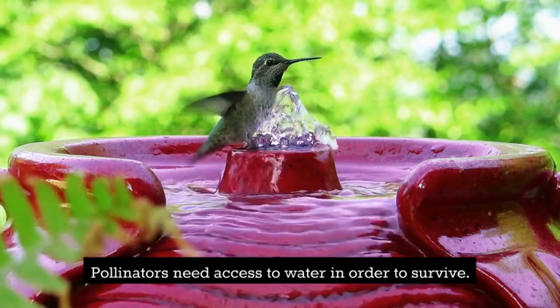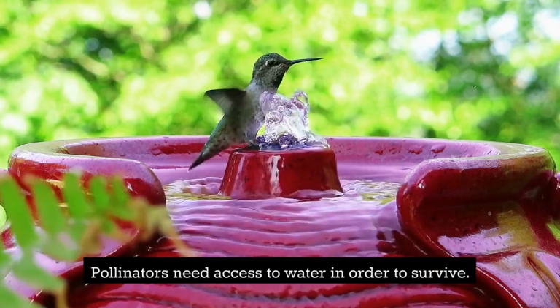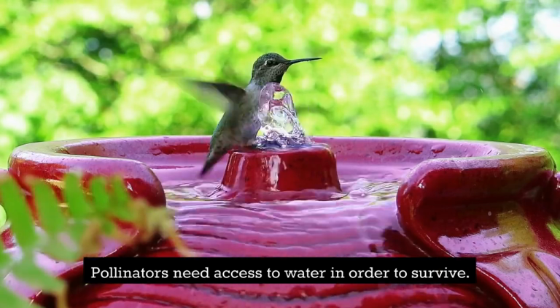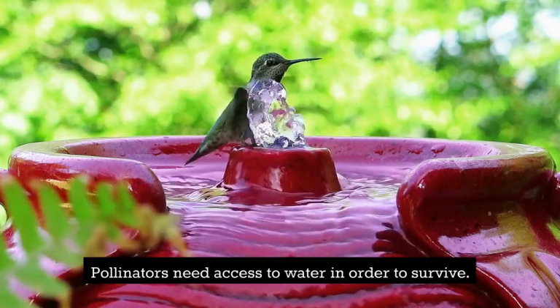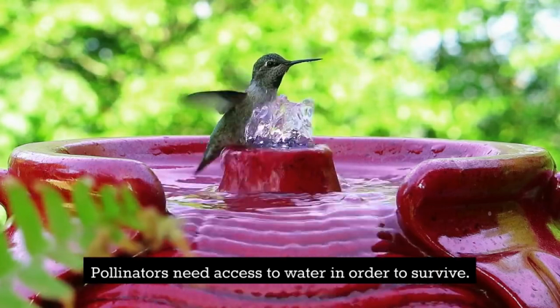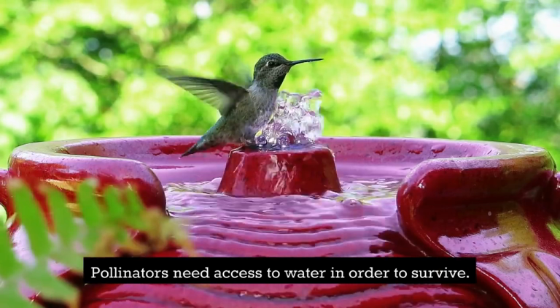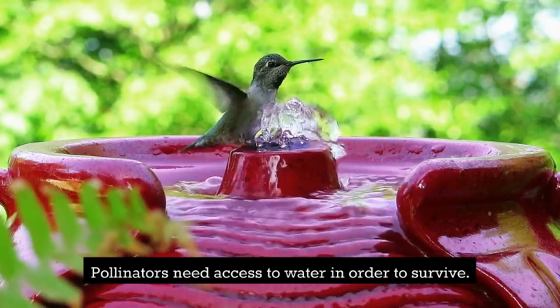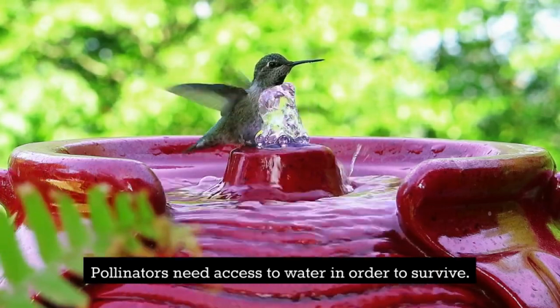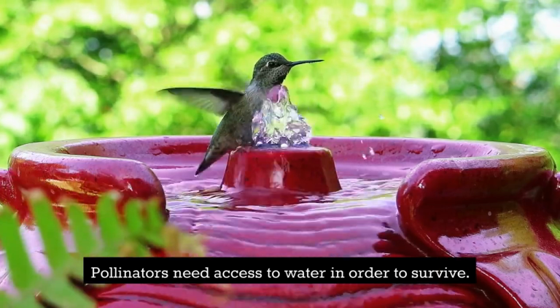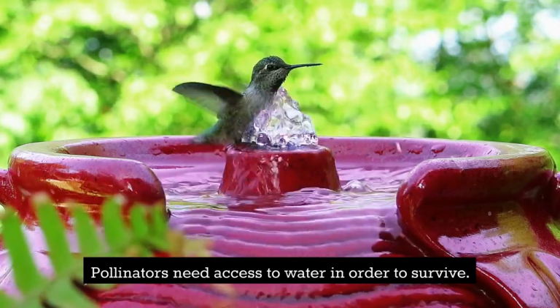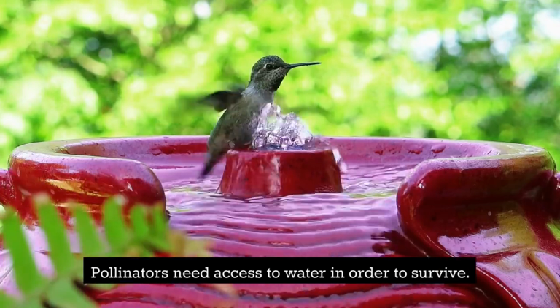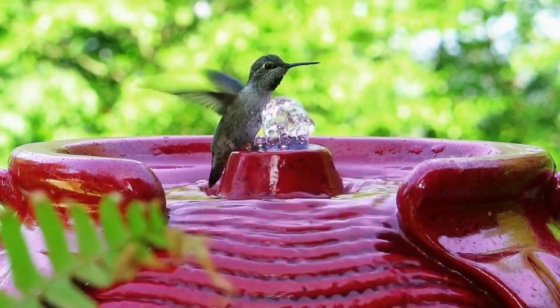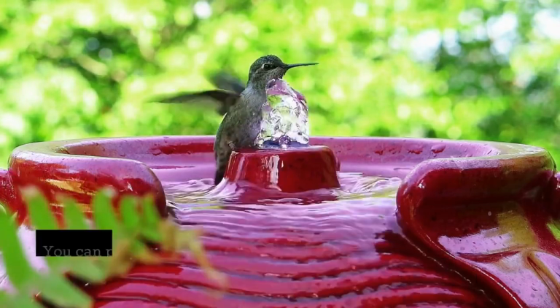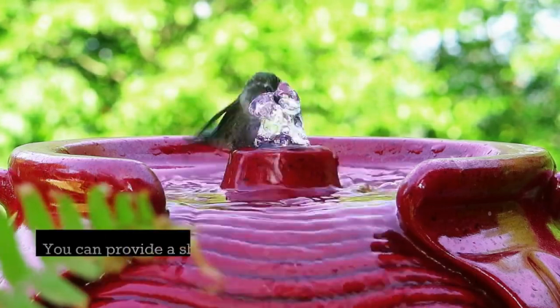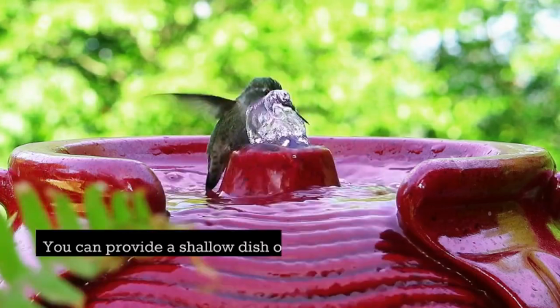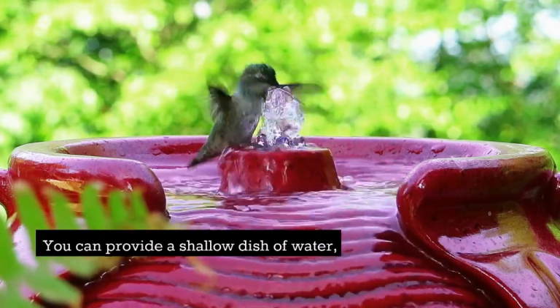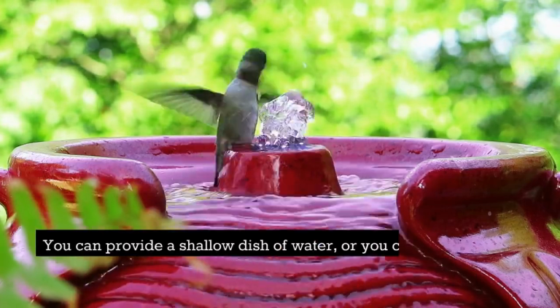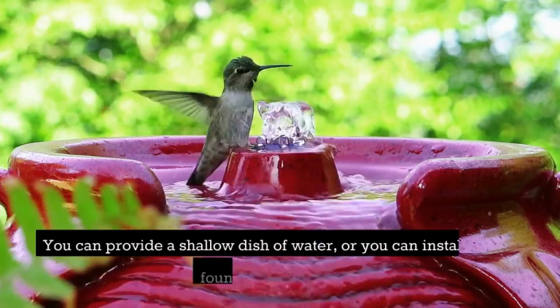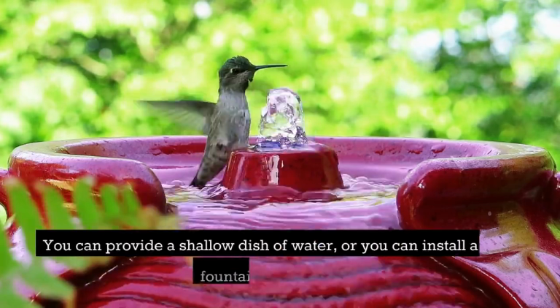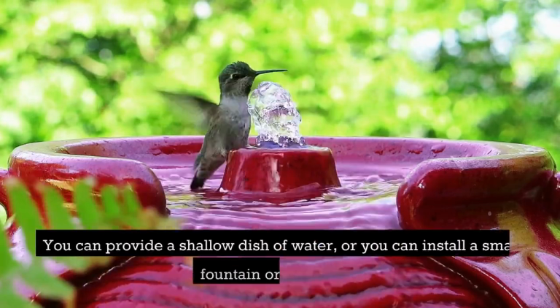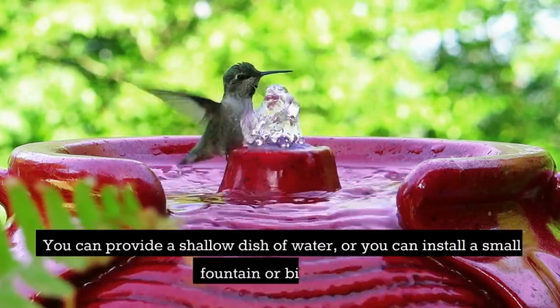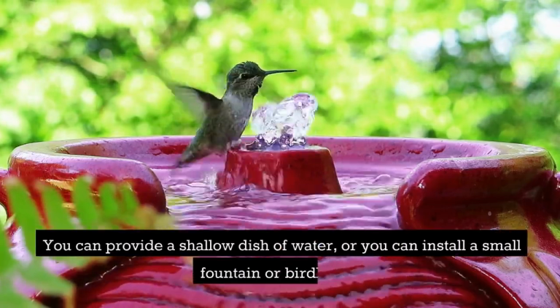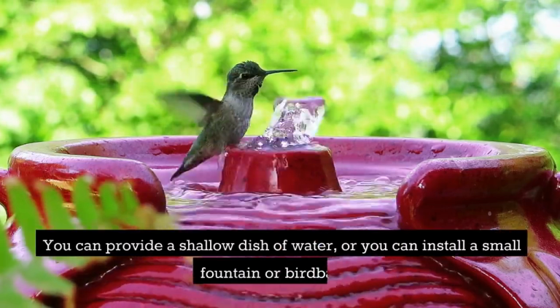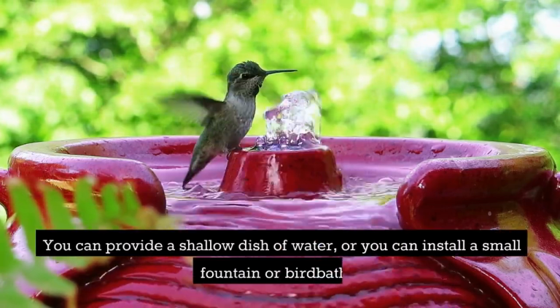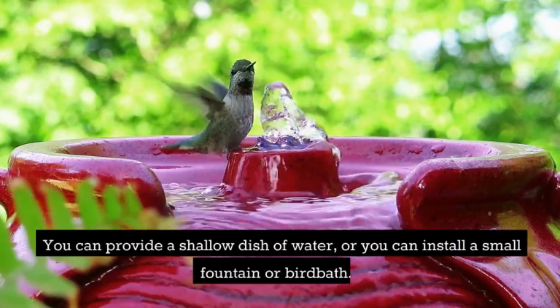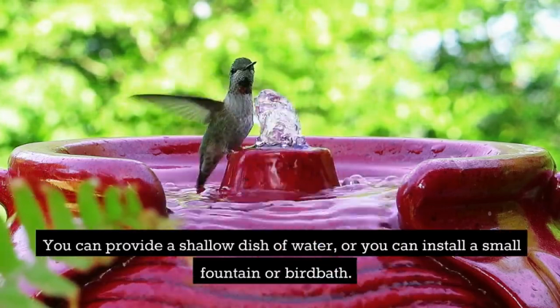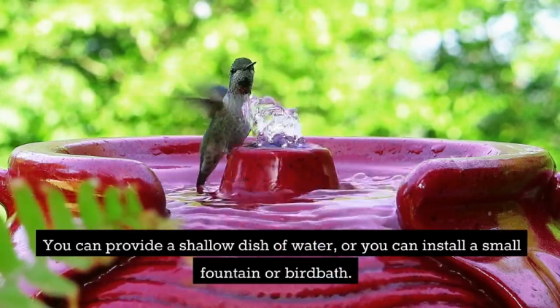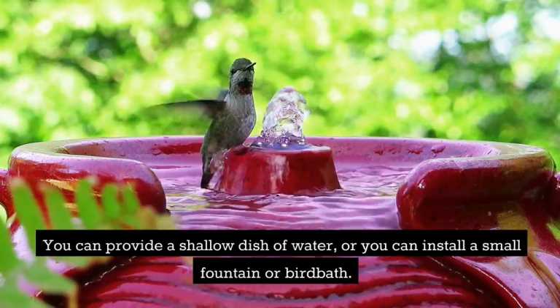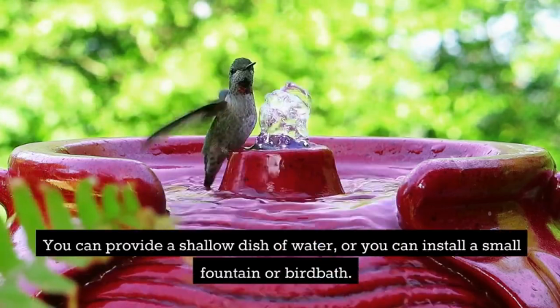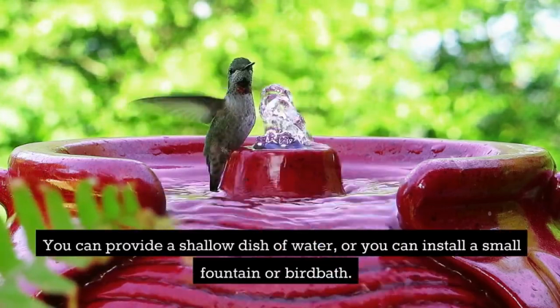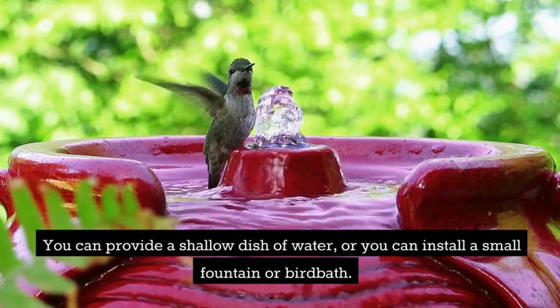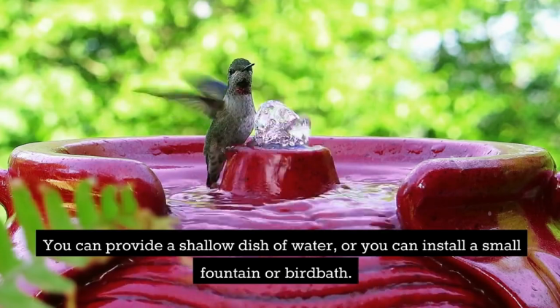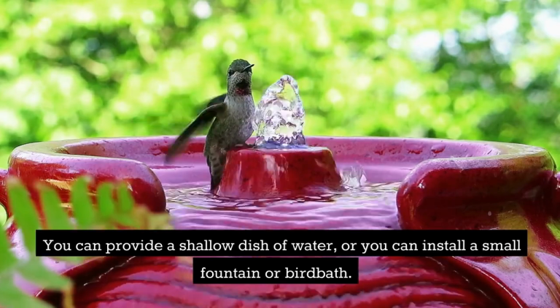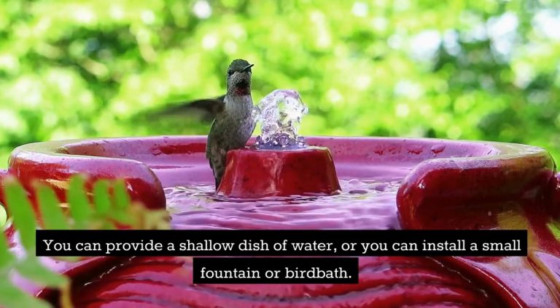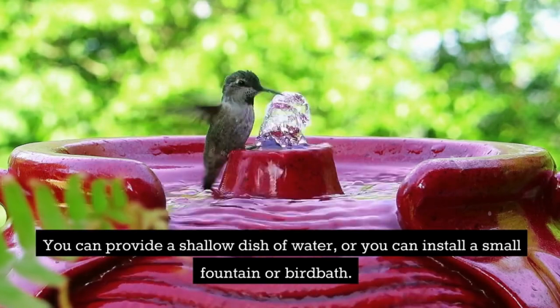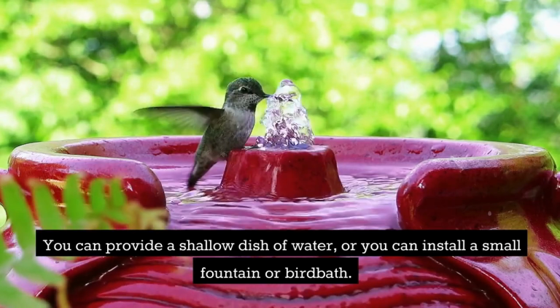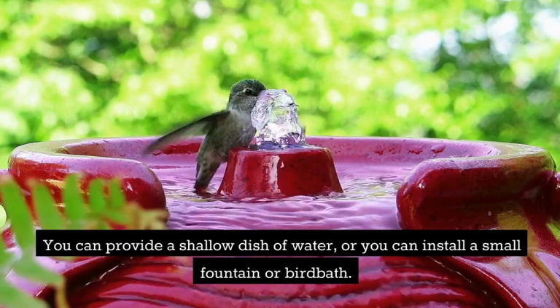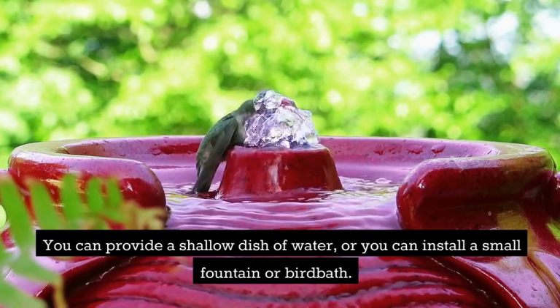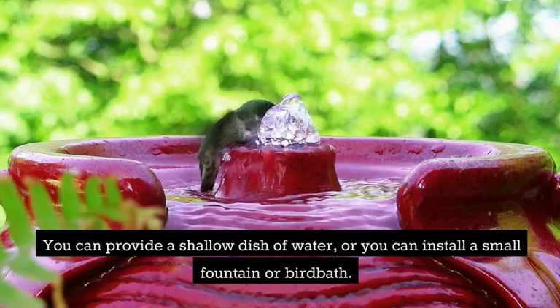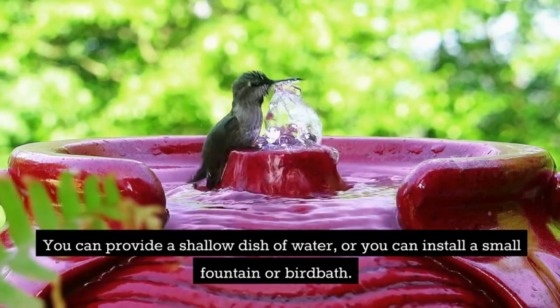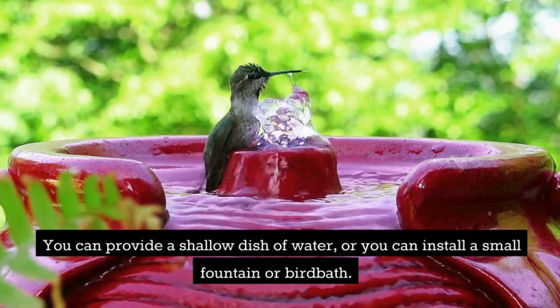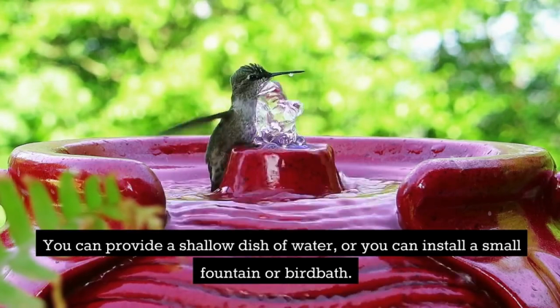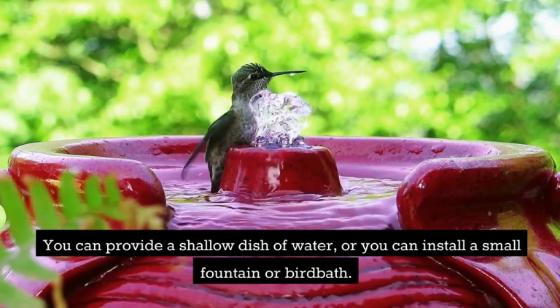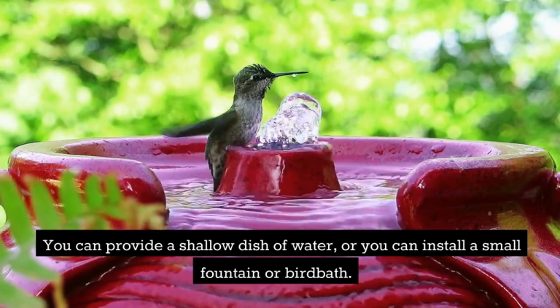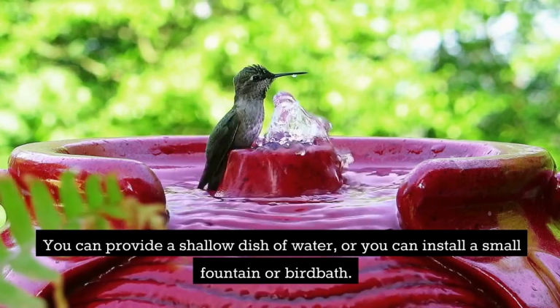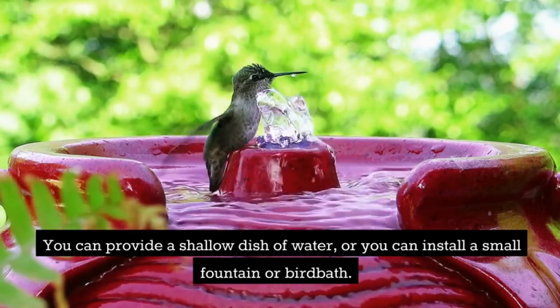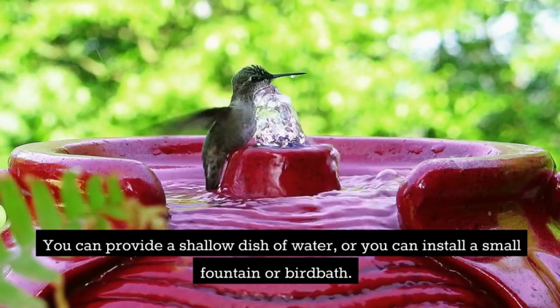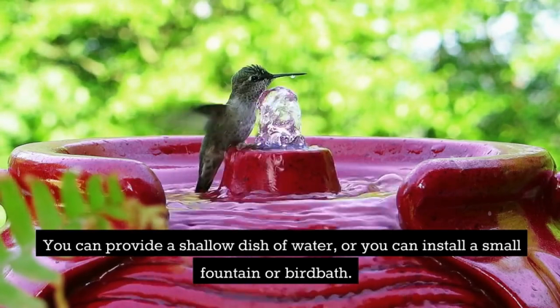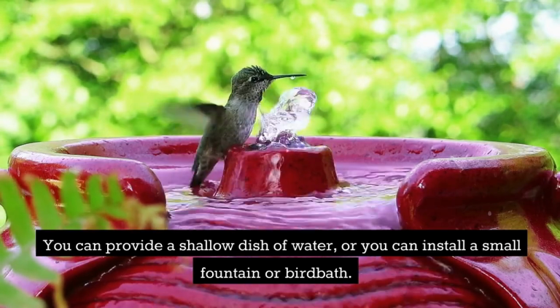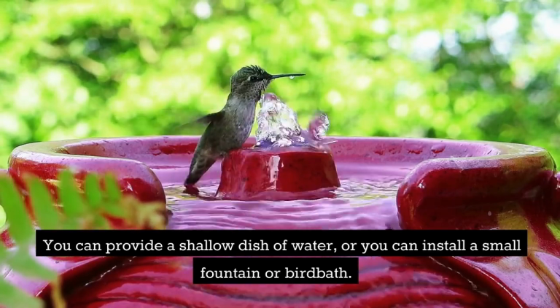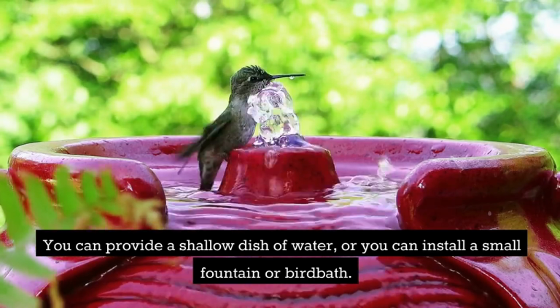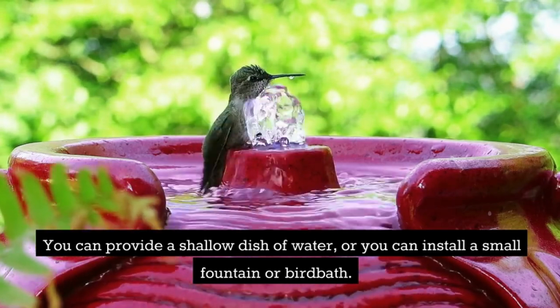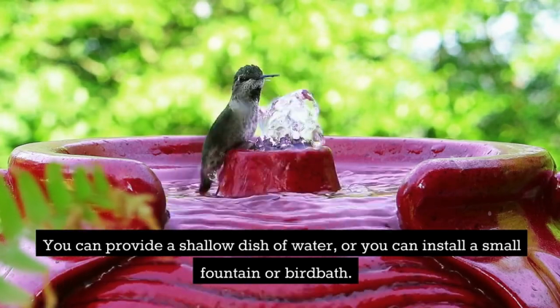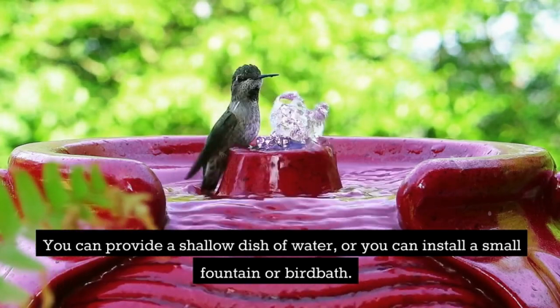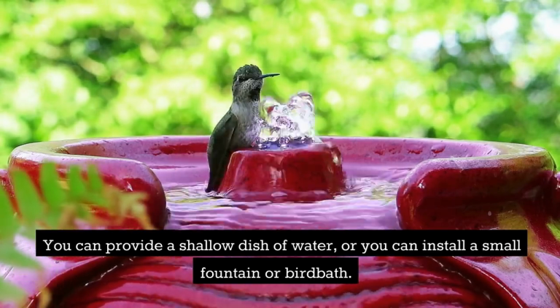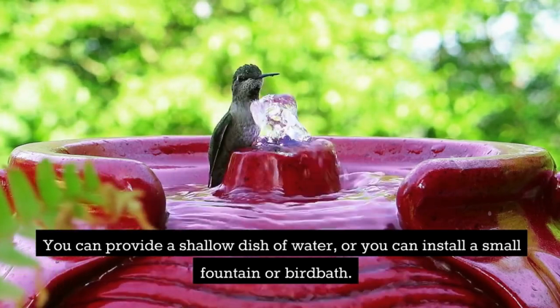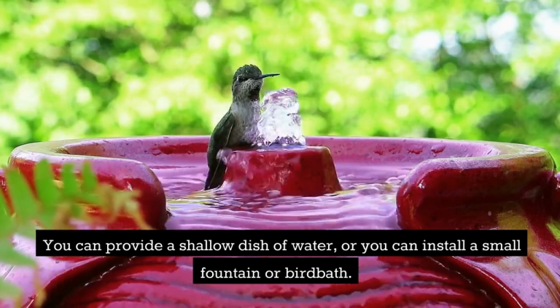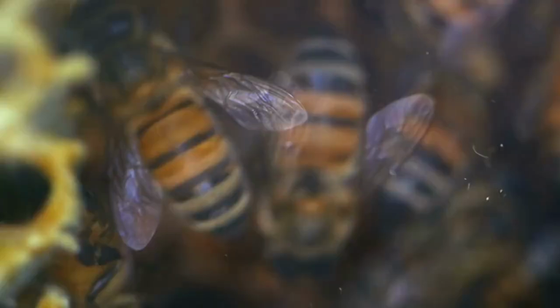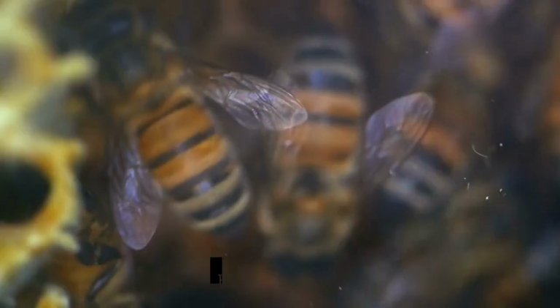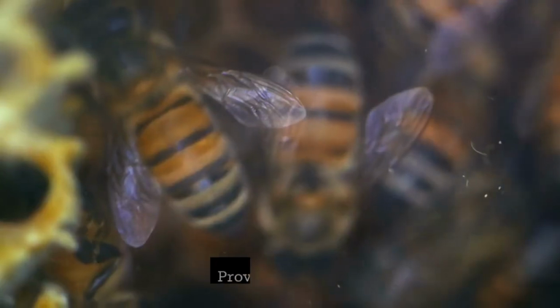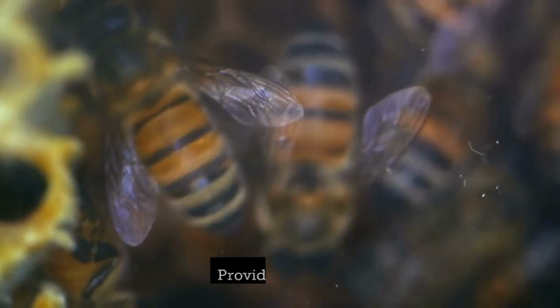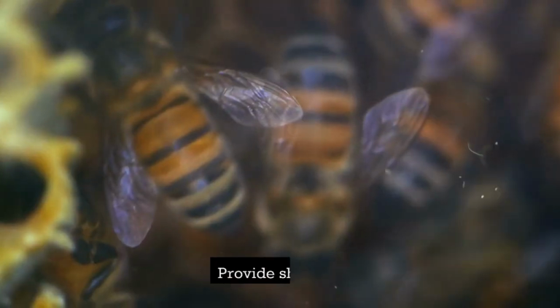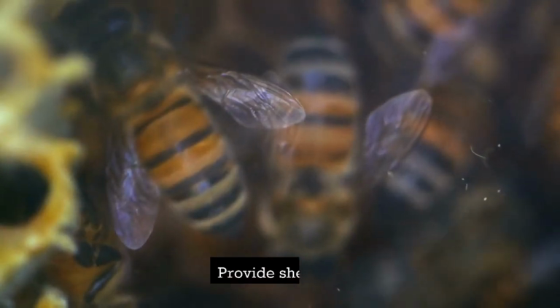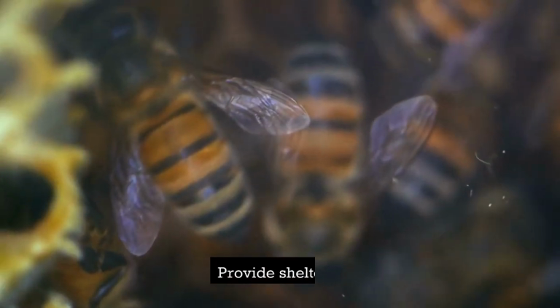Second, provide water. Pollinators need access to water in order to survive. You can provide a shallow dish of water, or you can install a small fountain or bird bath.